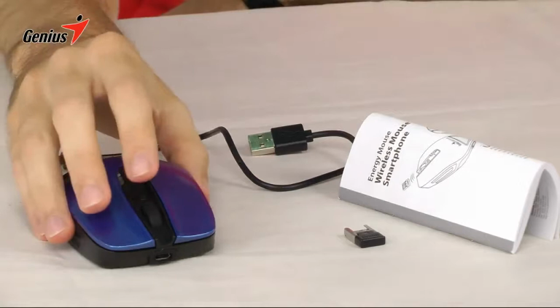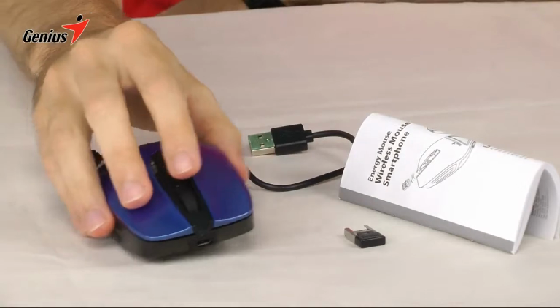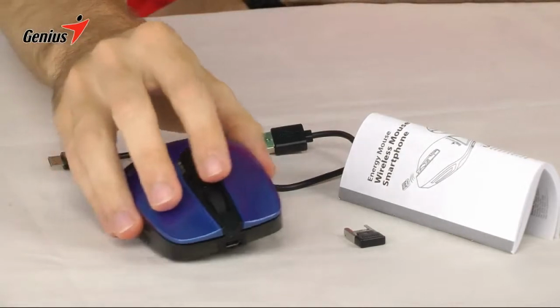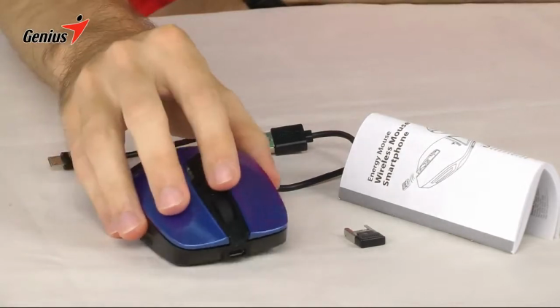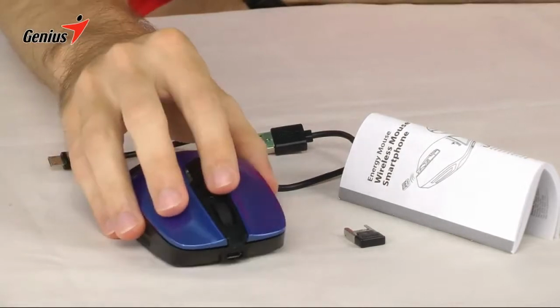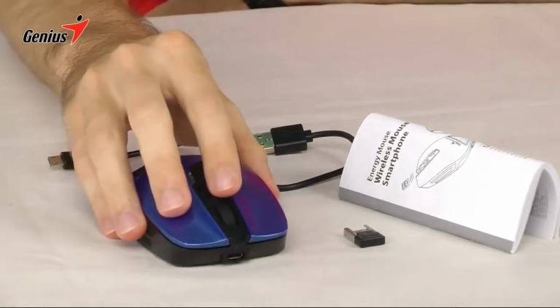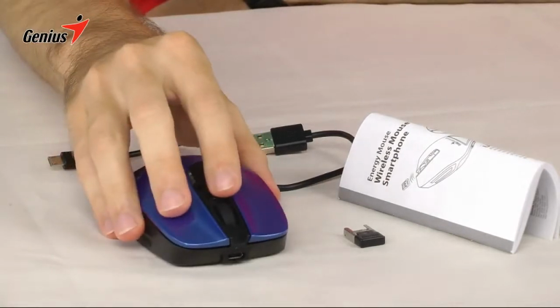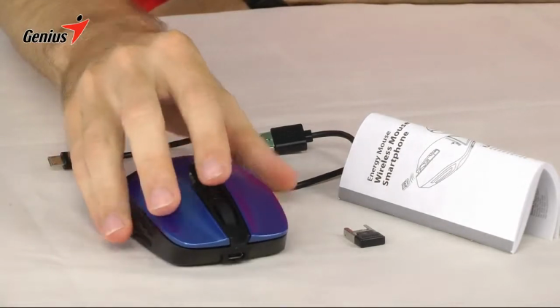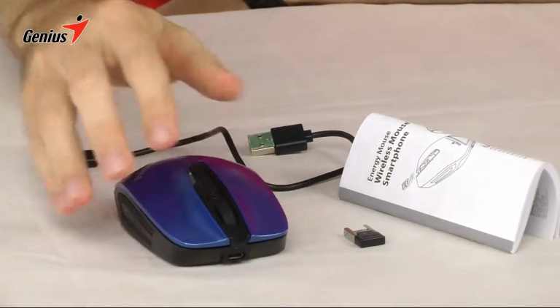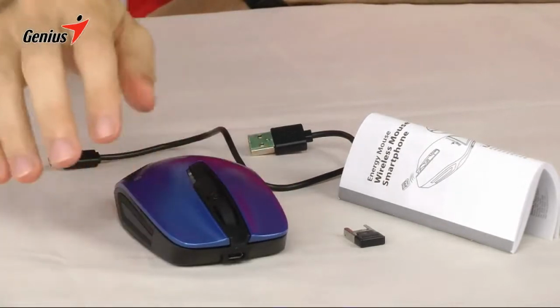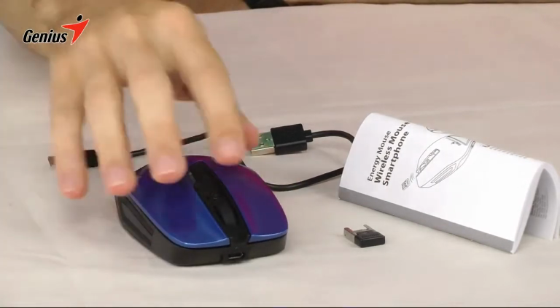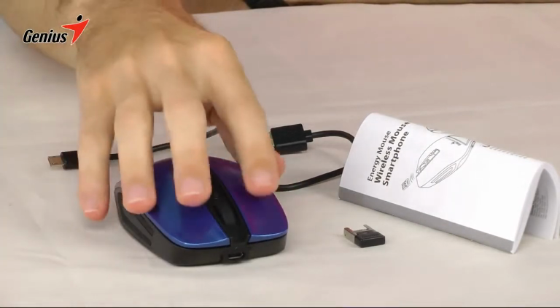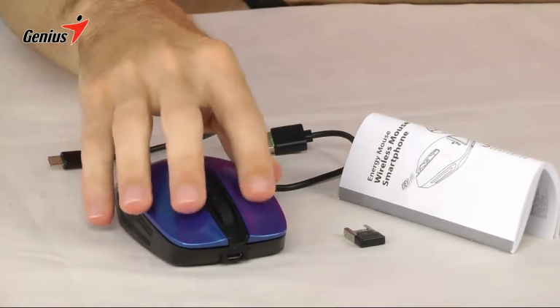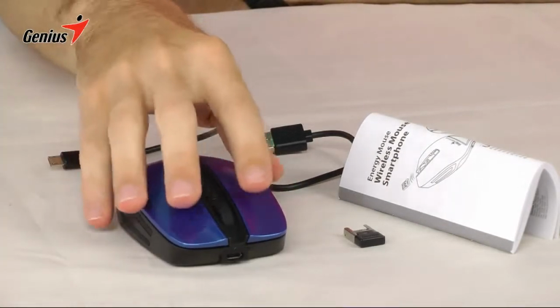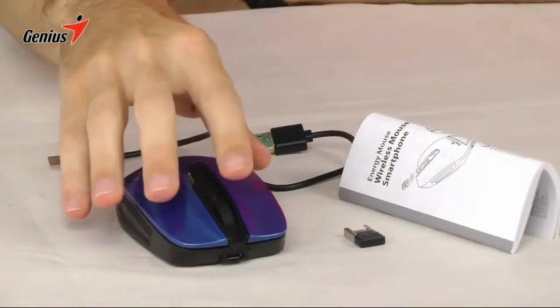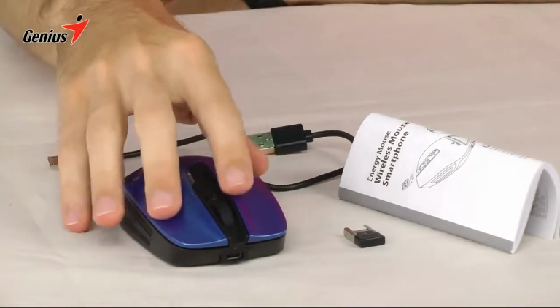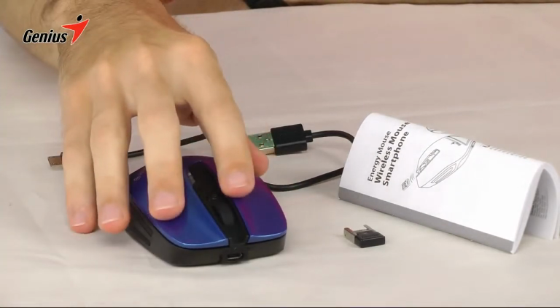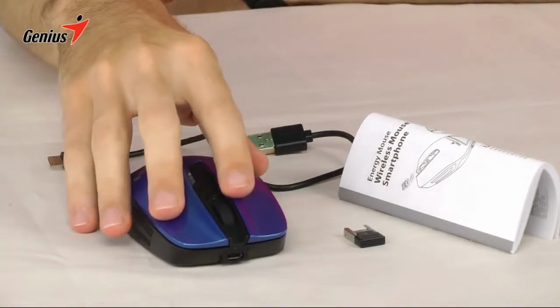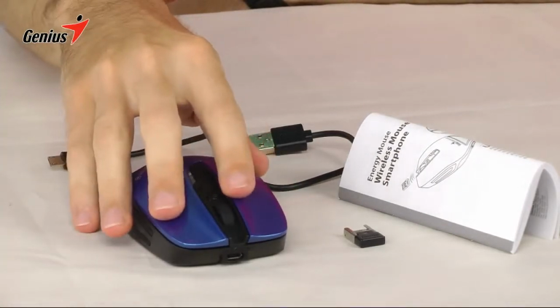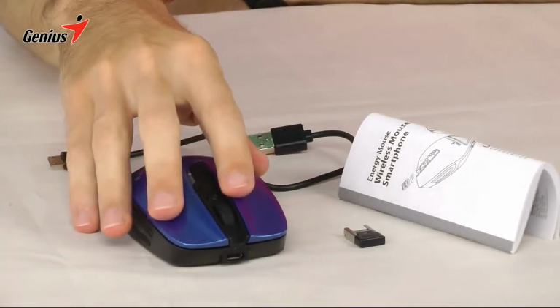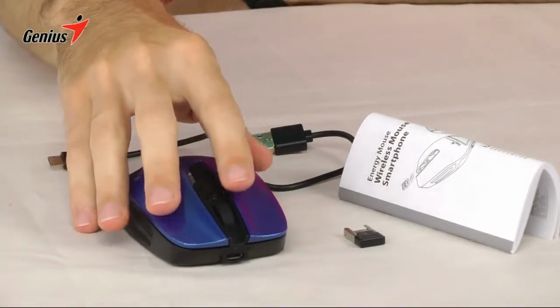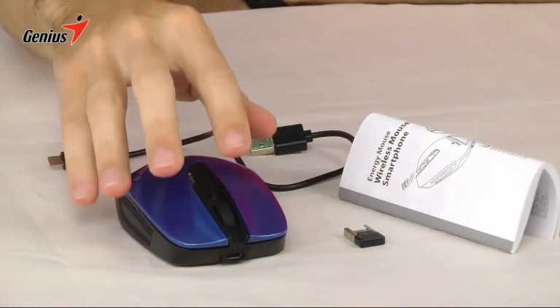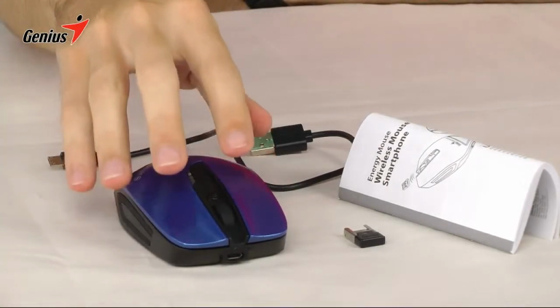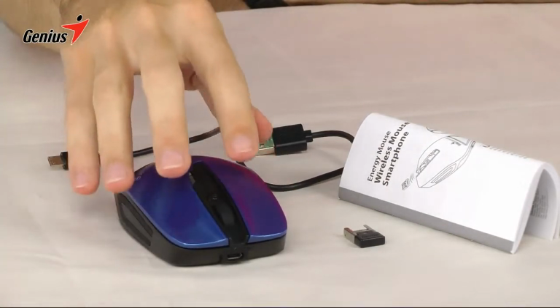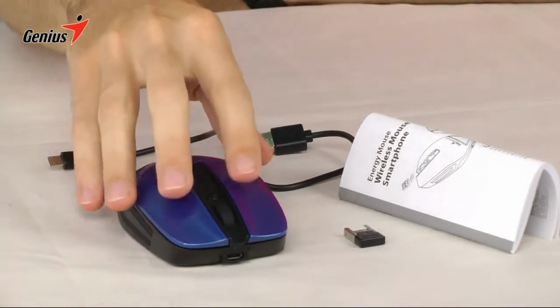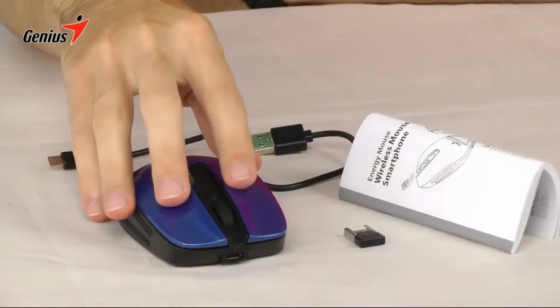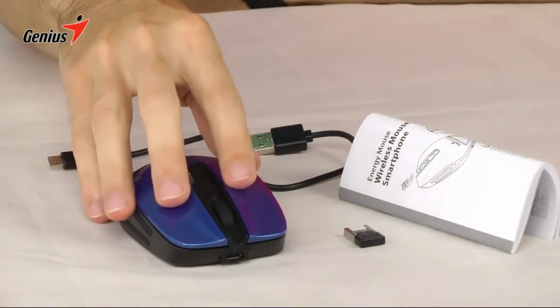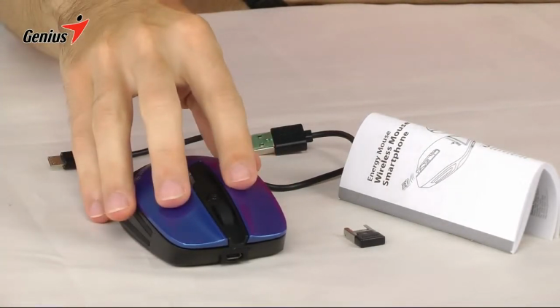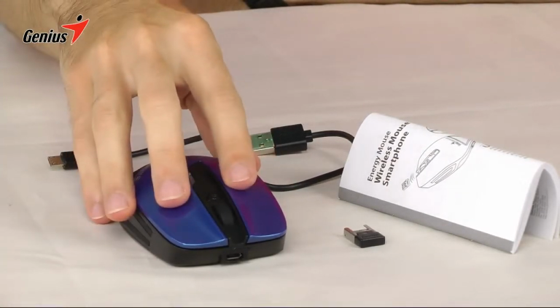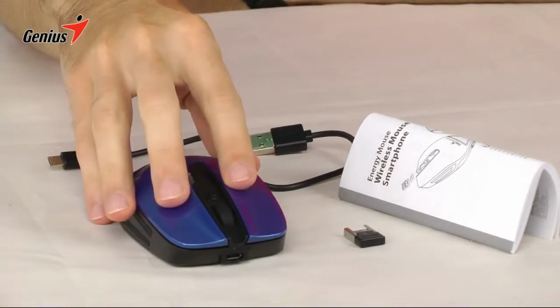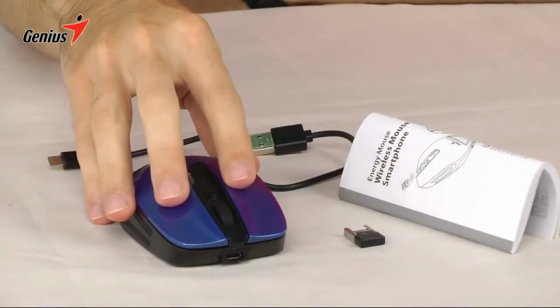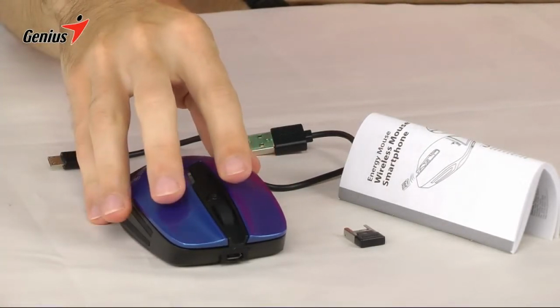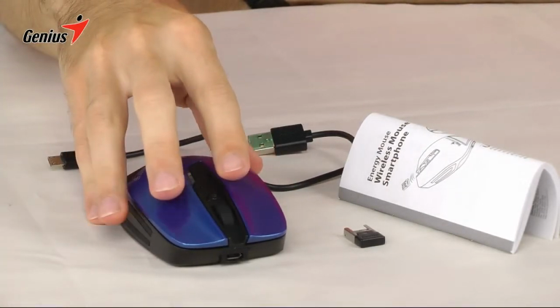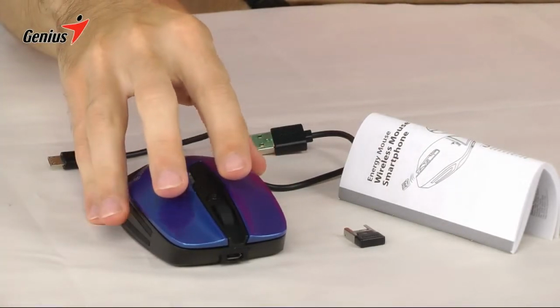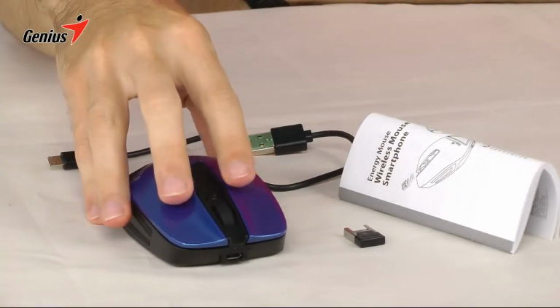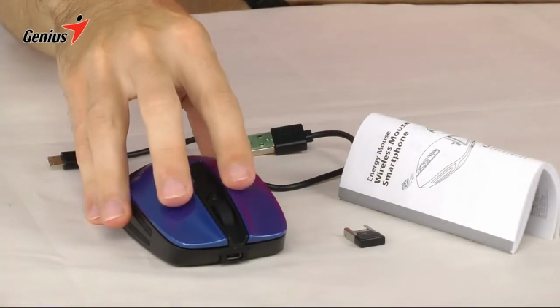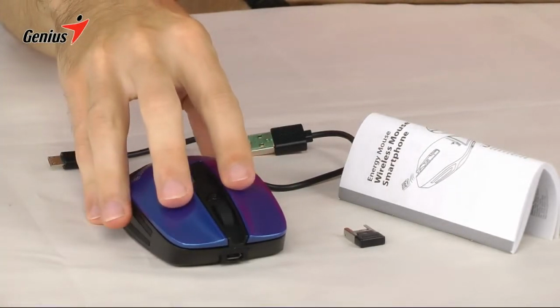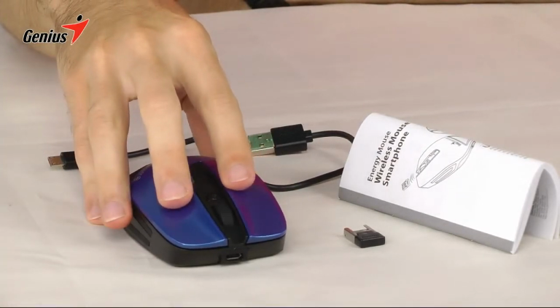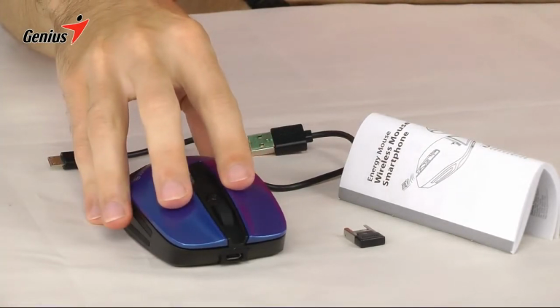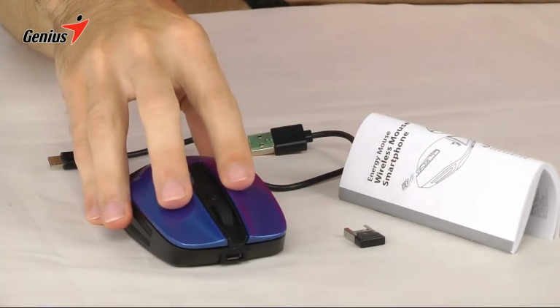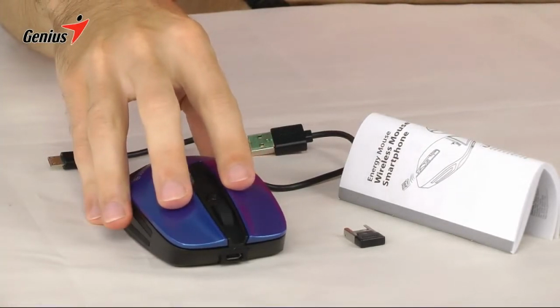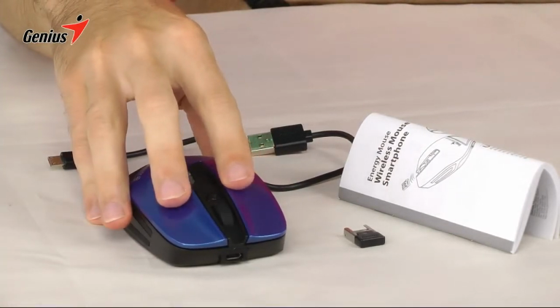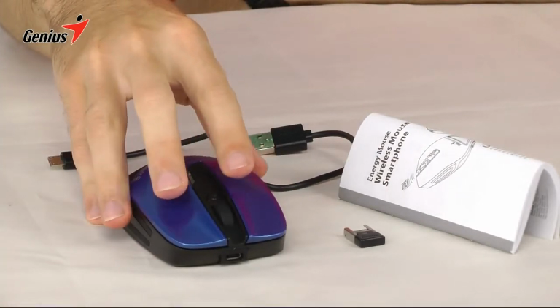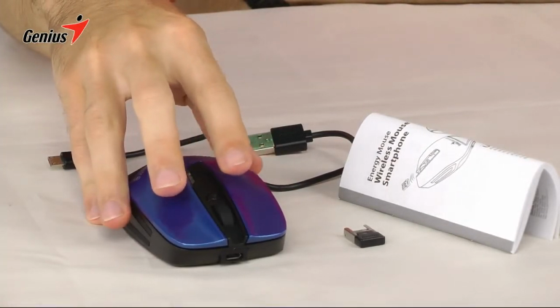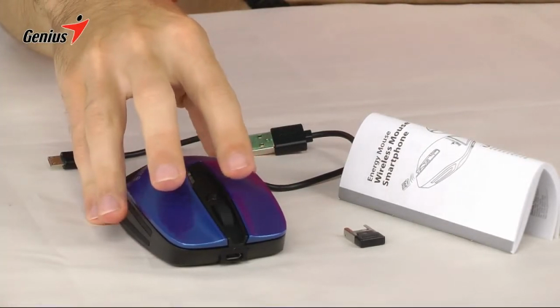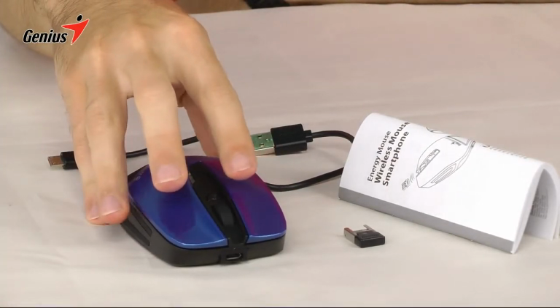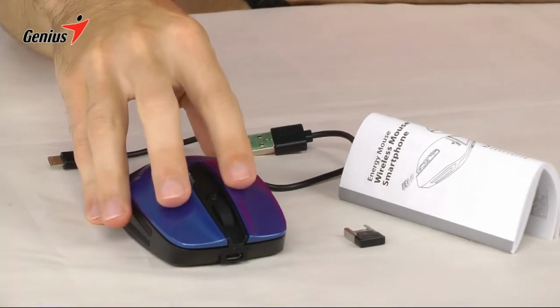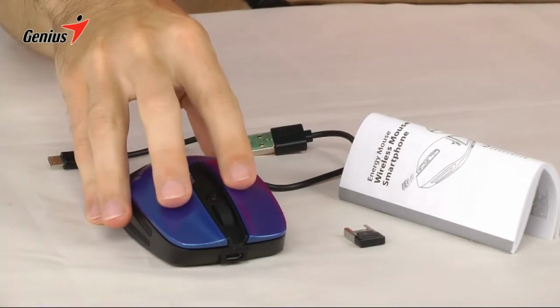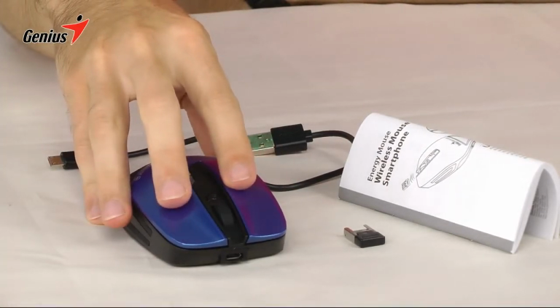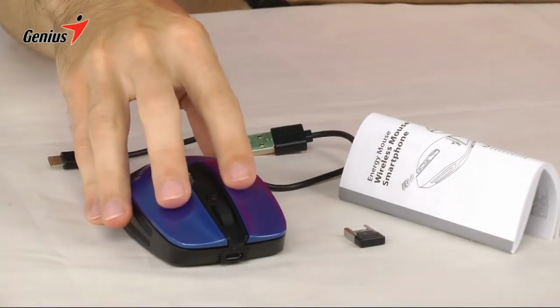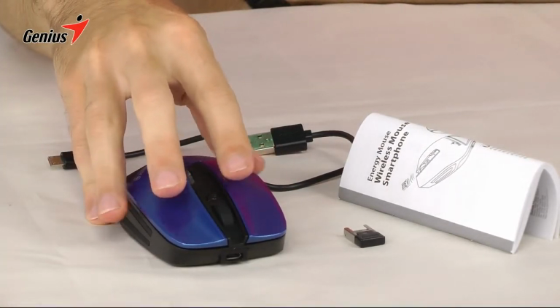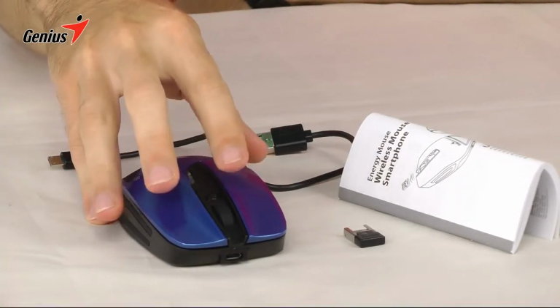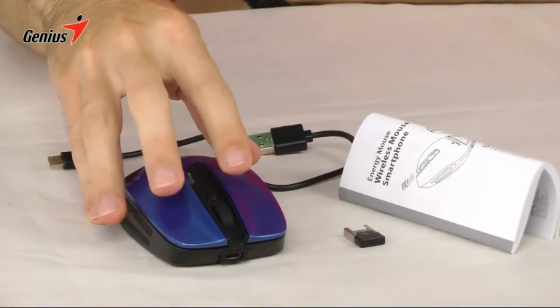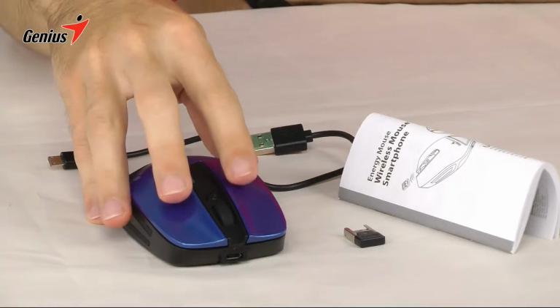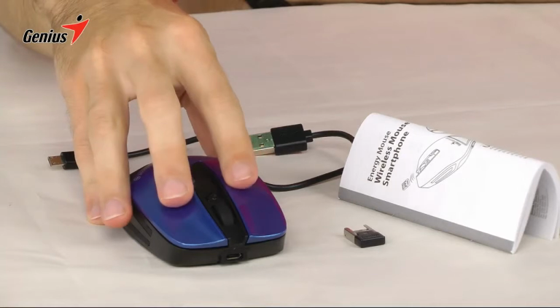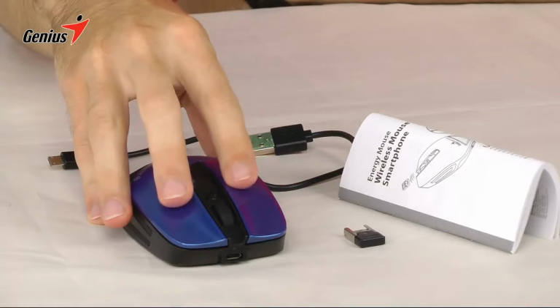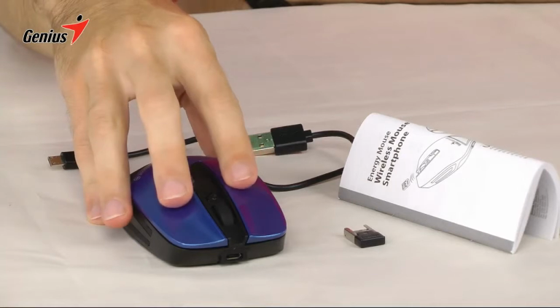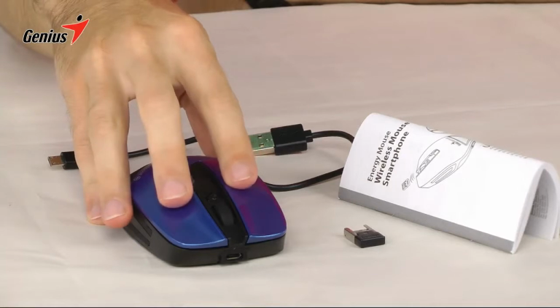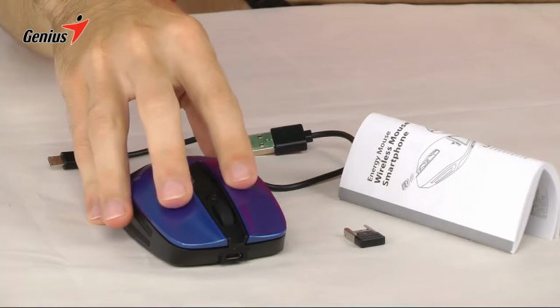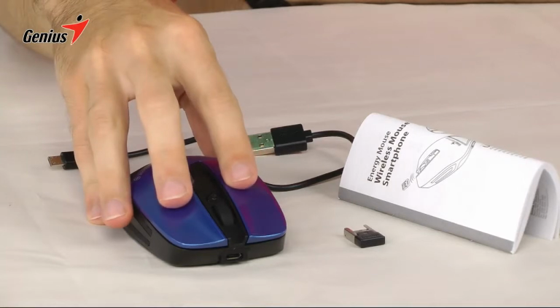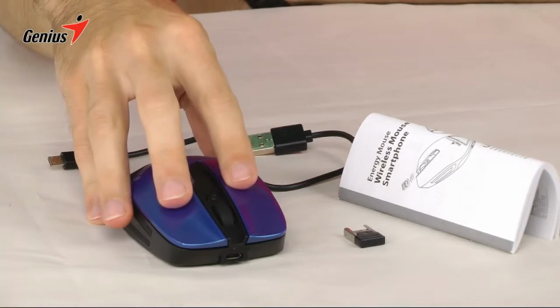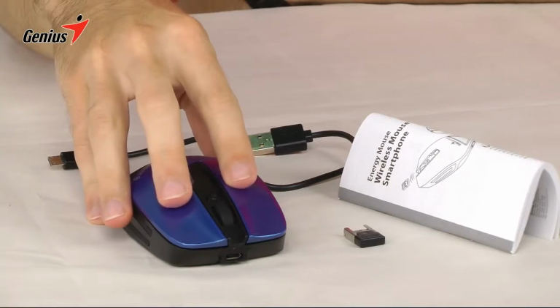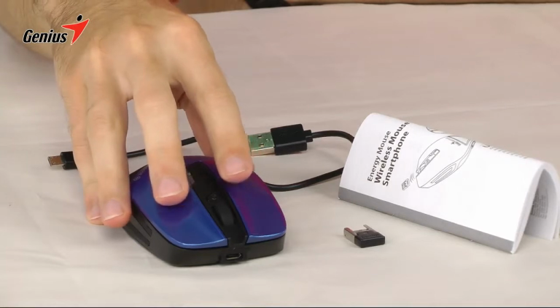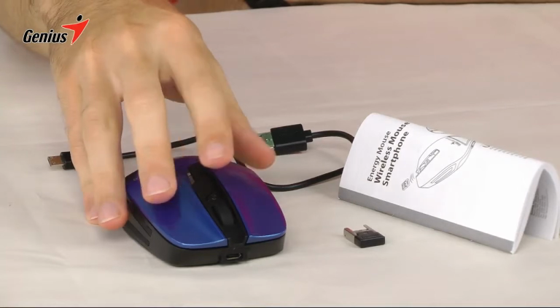As you can see, the Energy Mouse has a metallic blue finish. It's also available in red, silver, and pink.